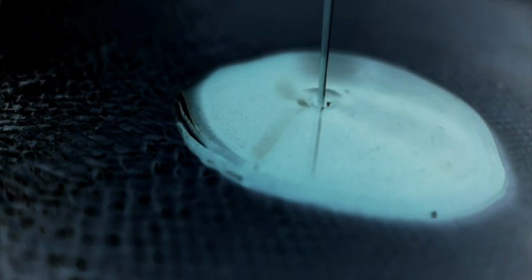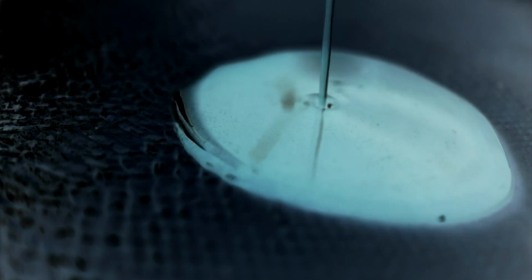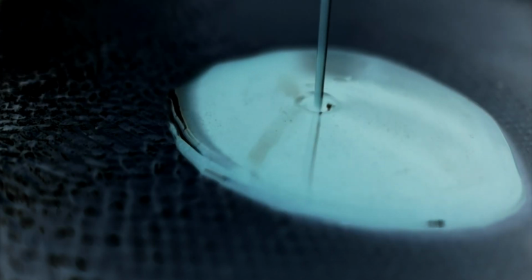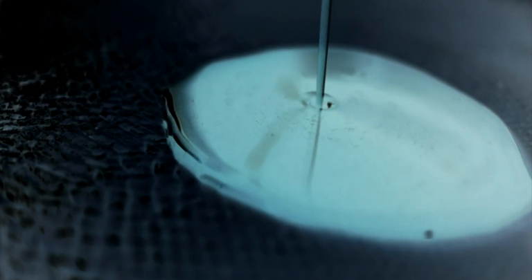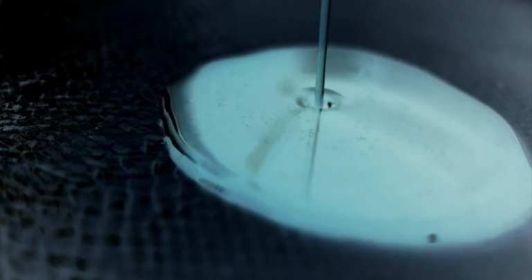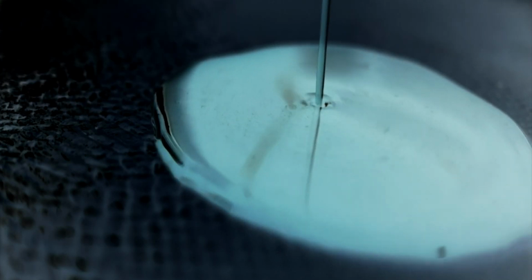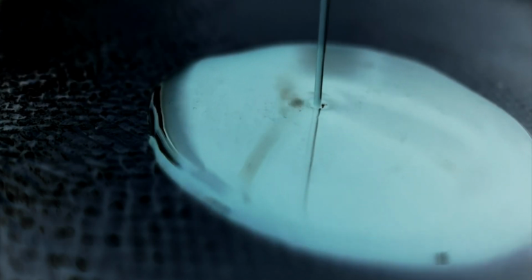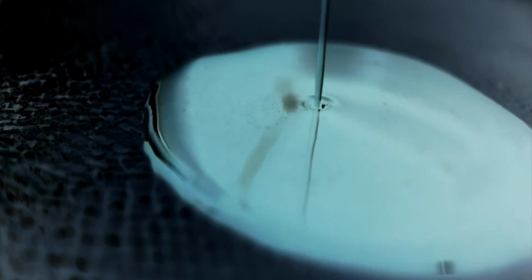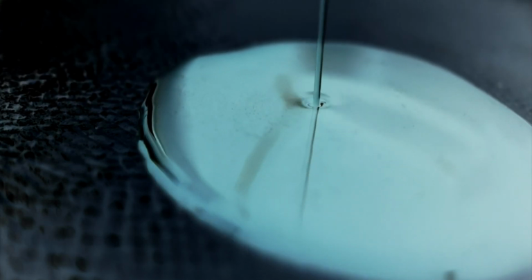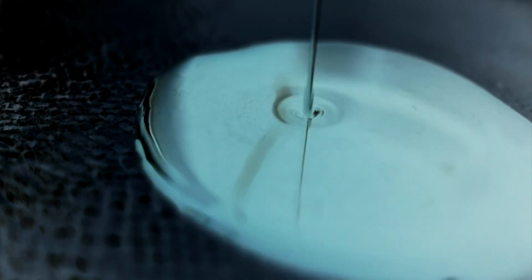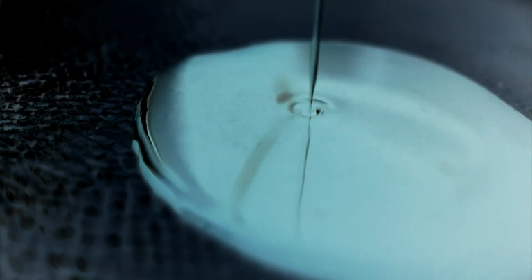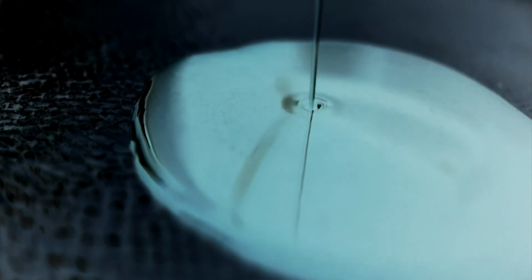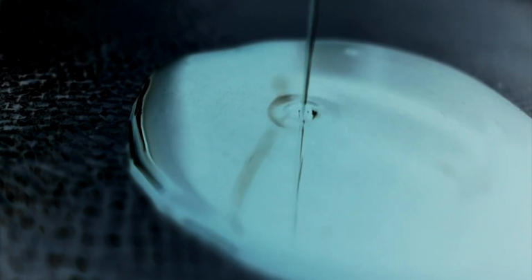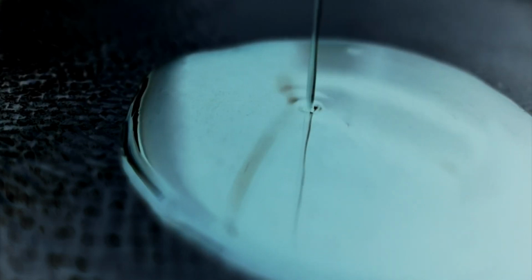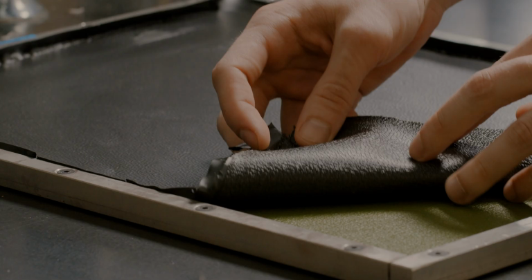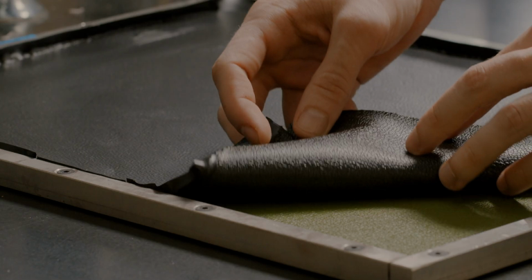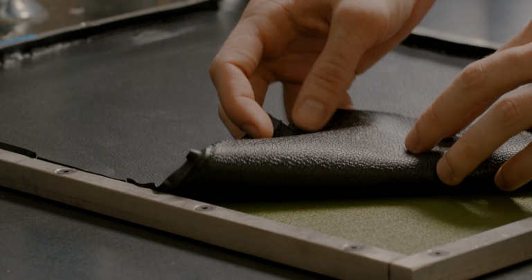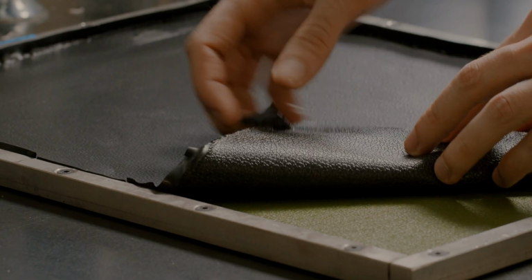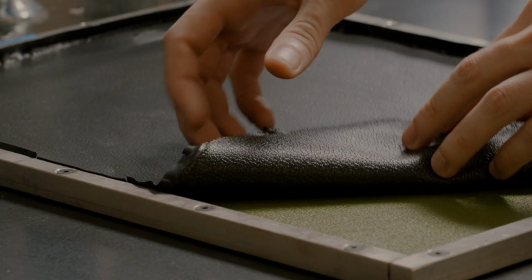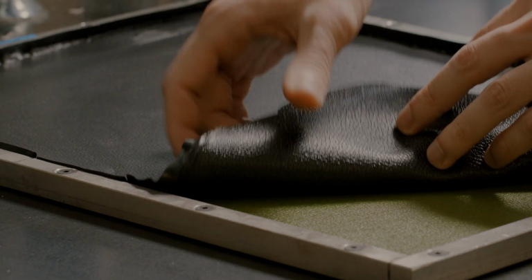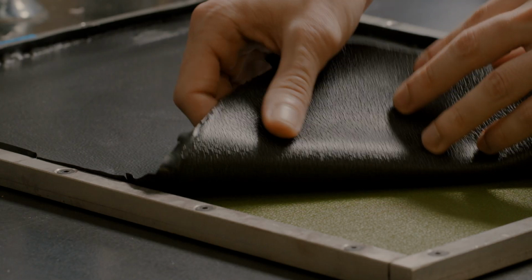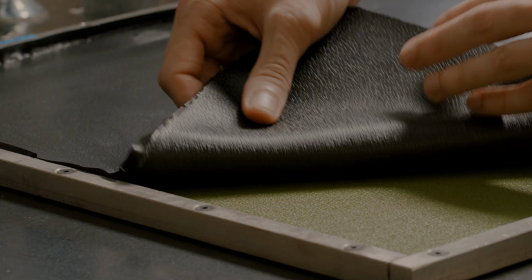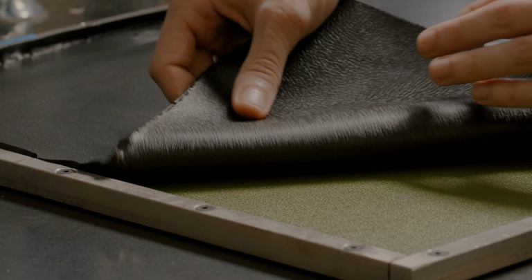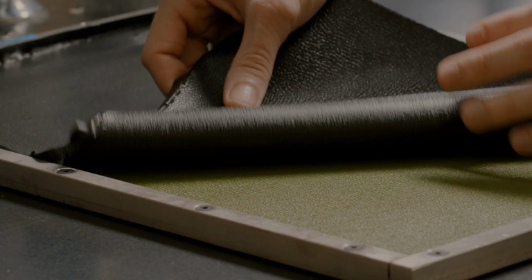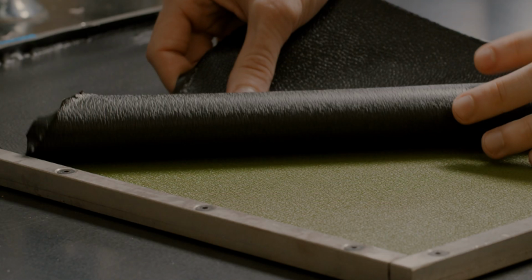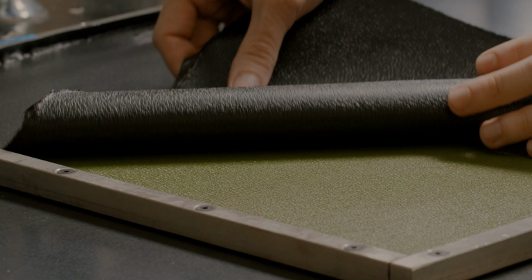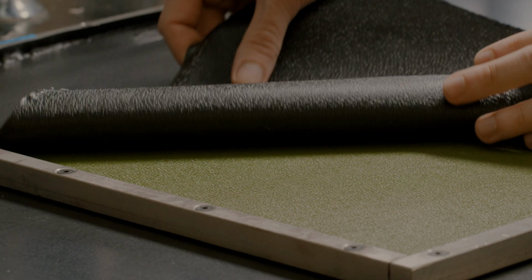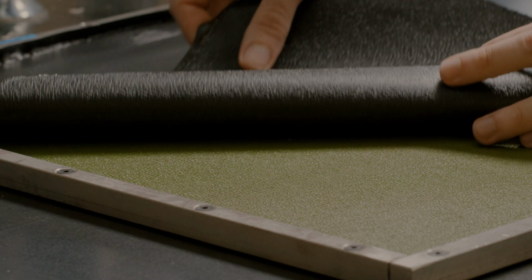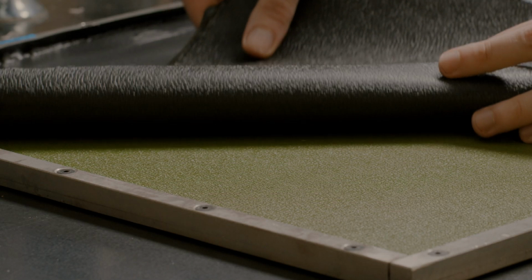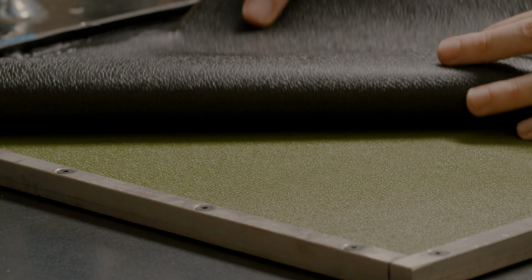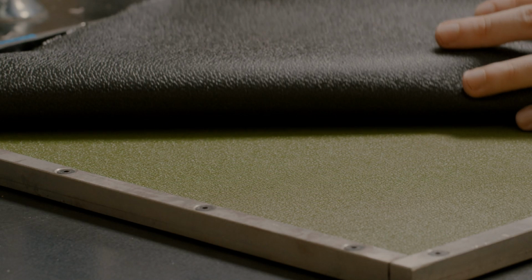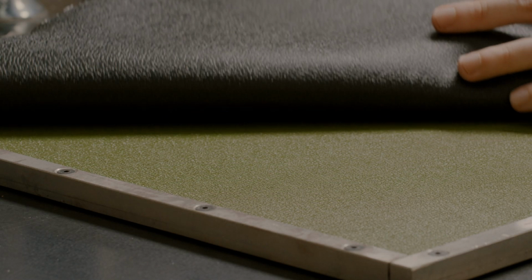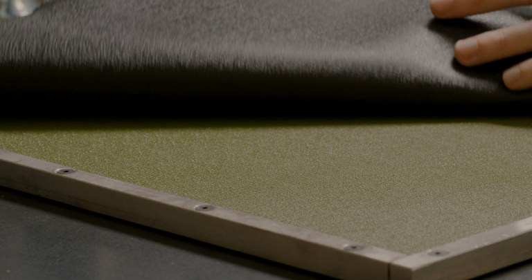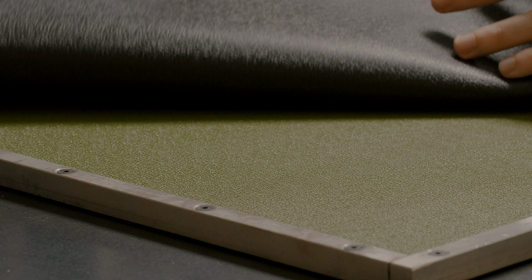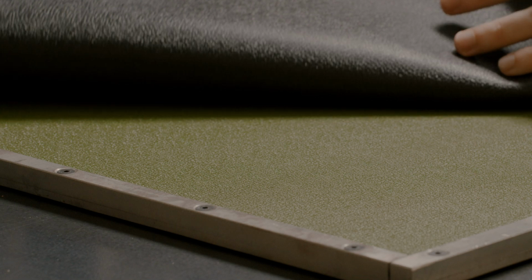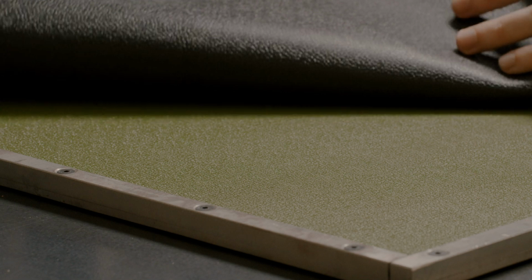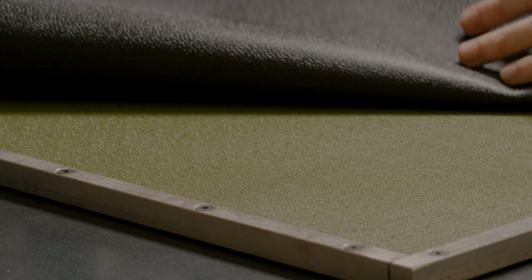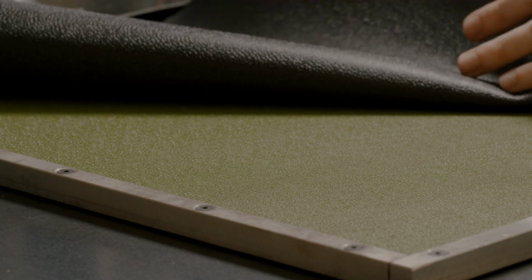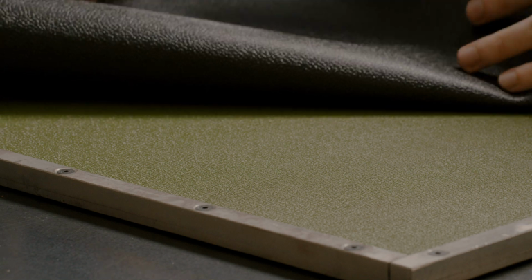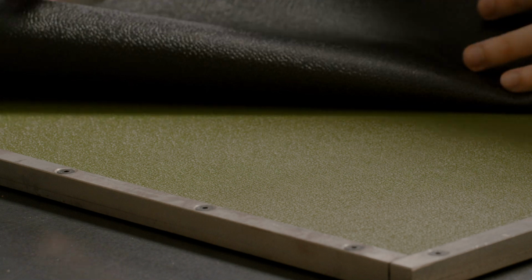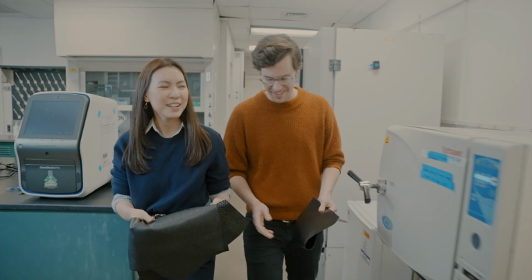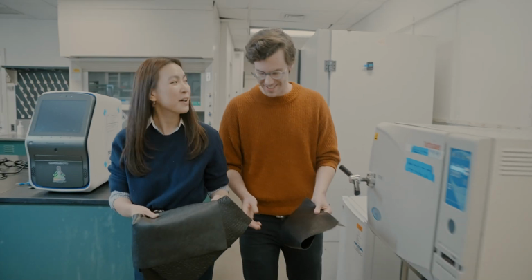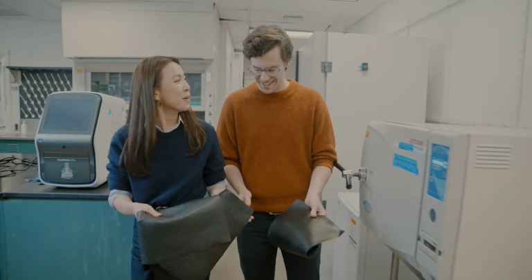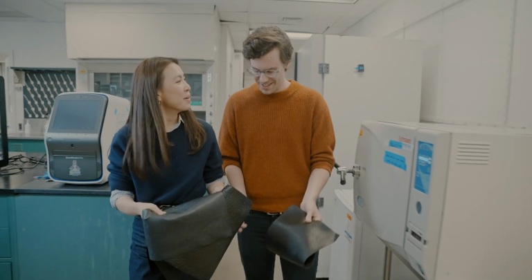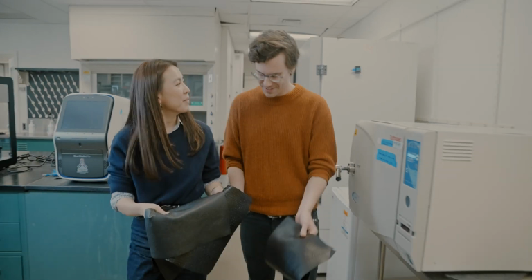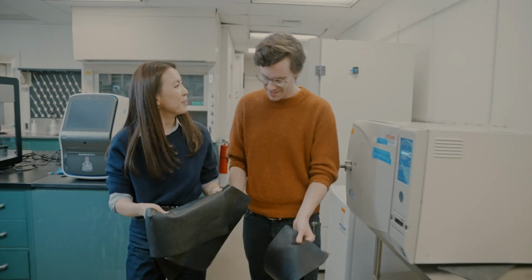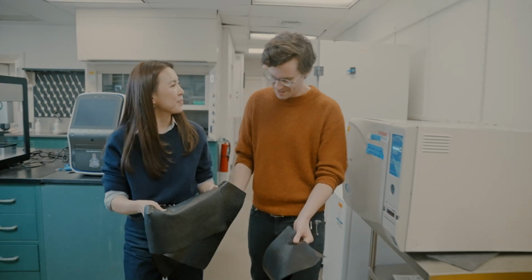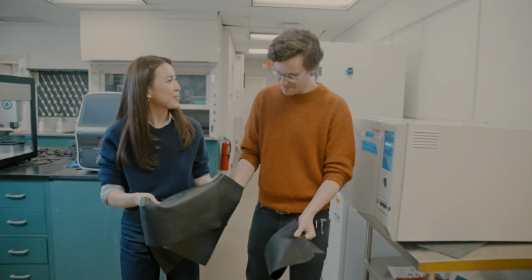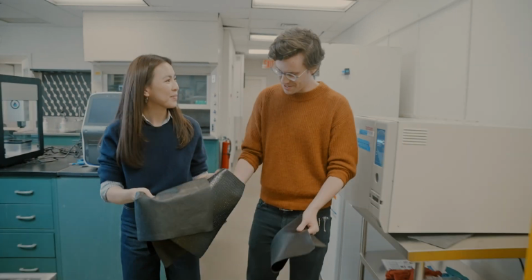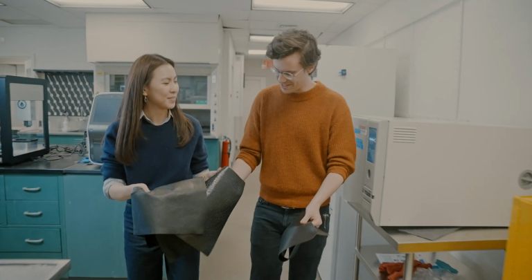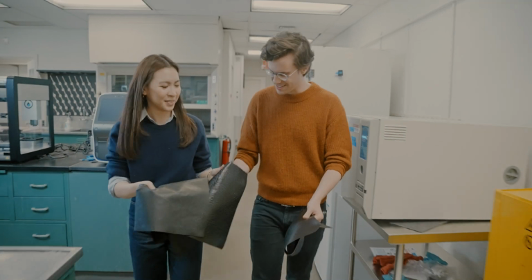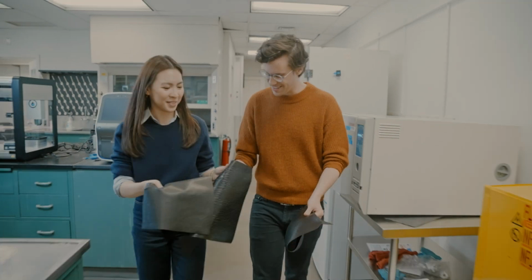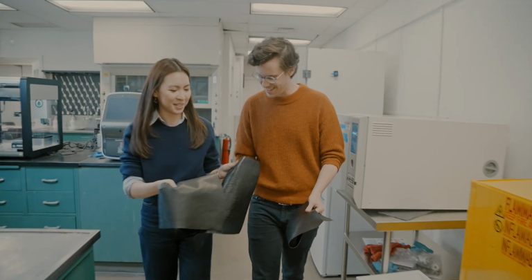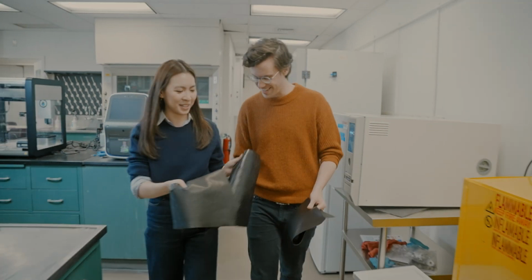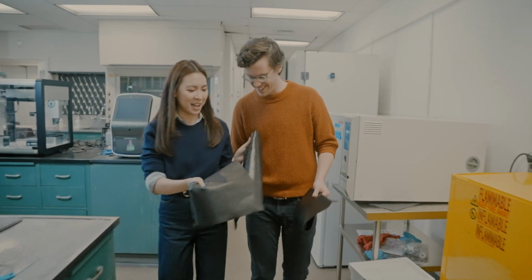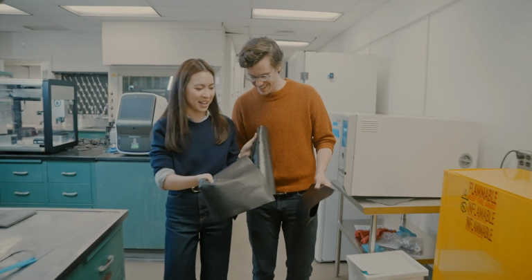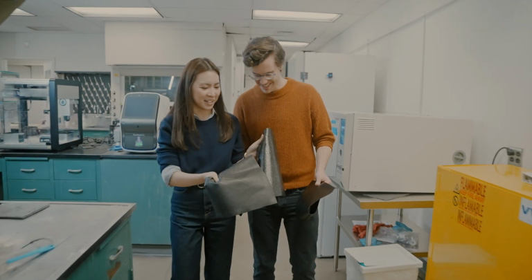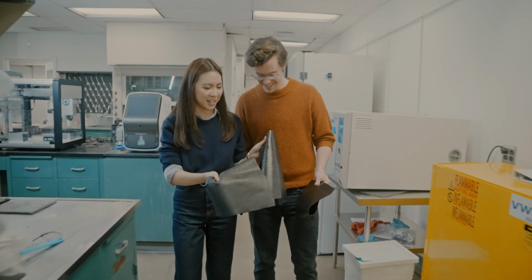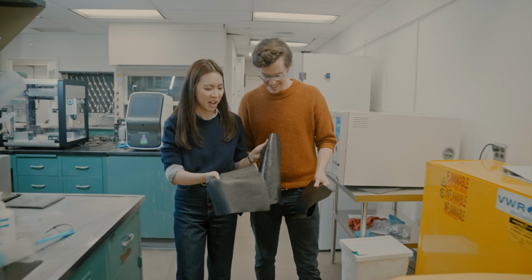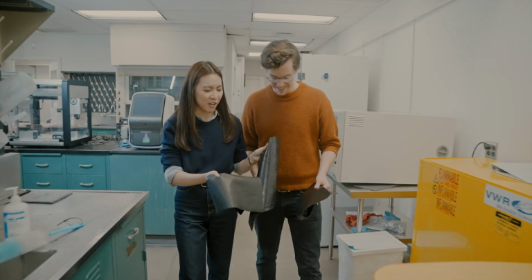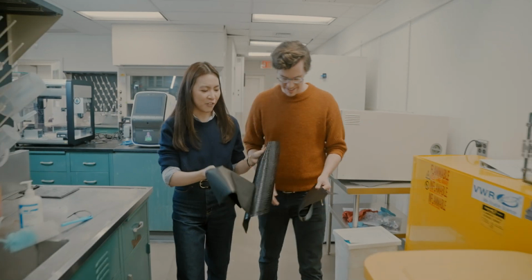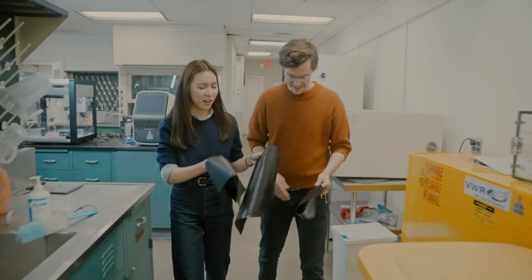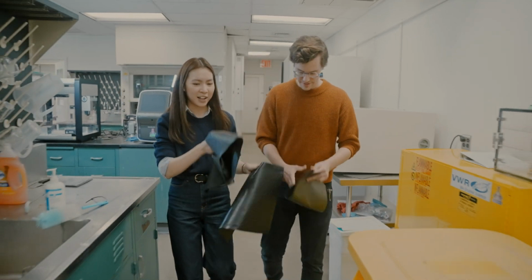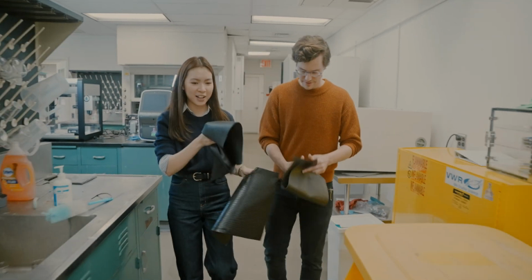We pour it into the mold and capture all the texture. Within two to three days, we can have the materials.